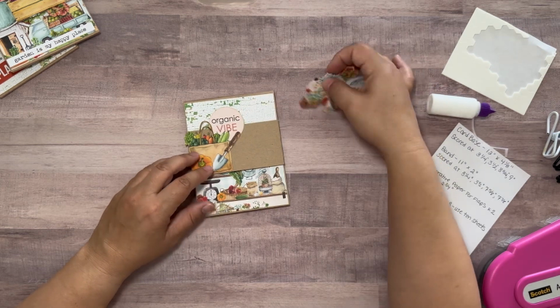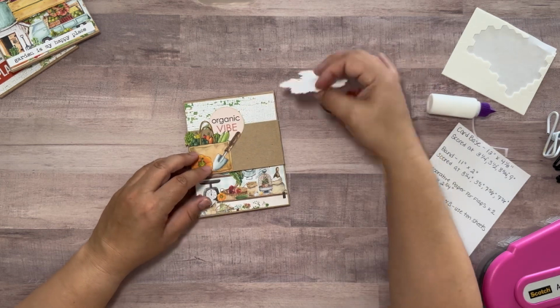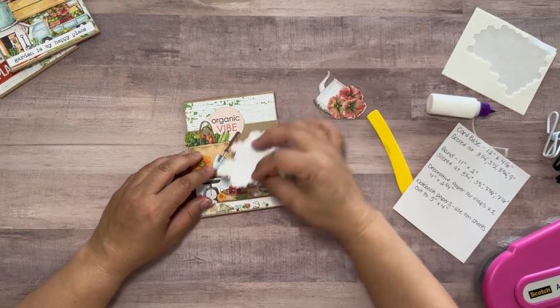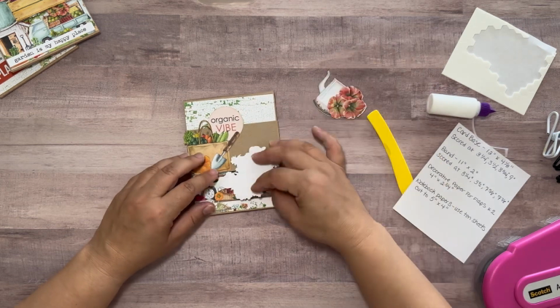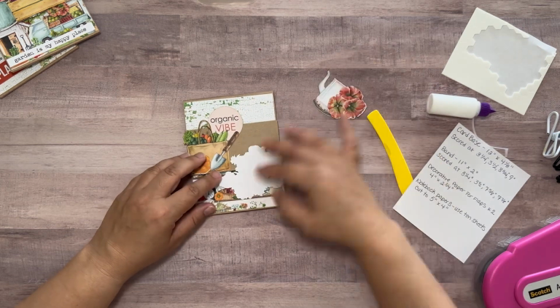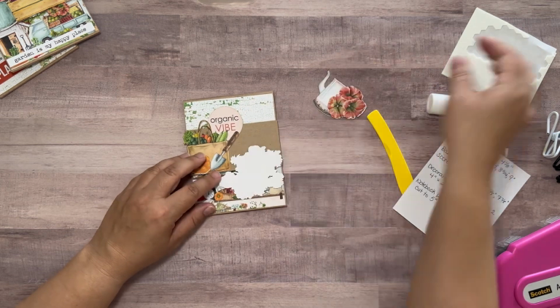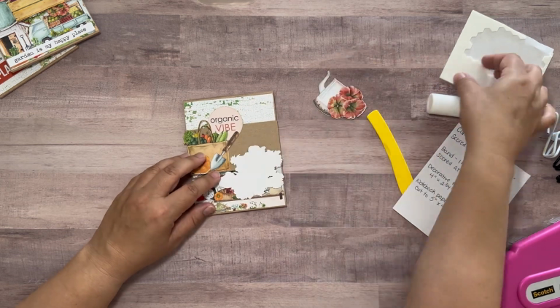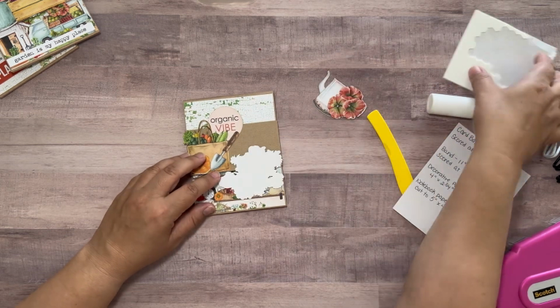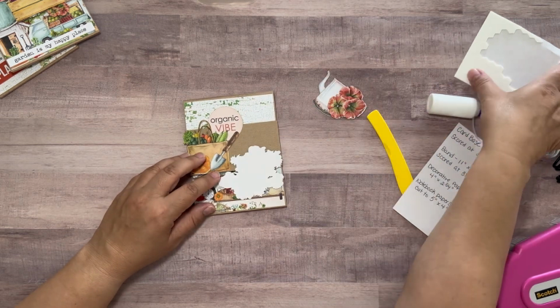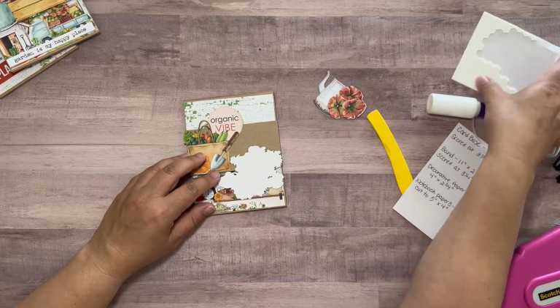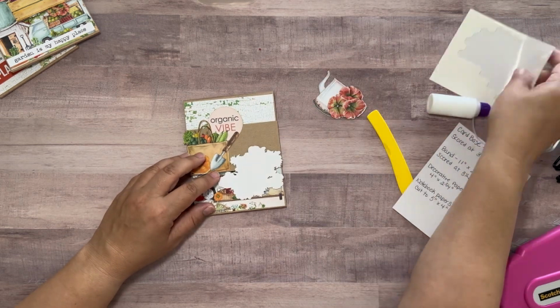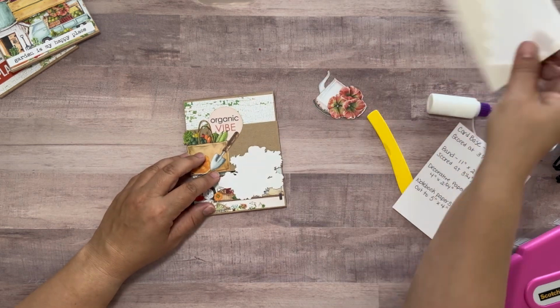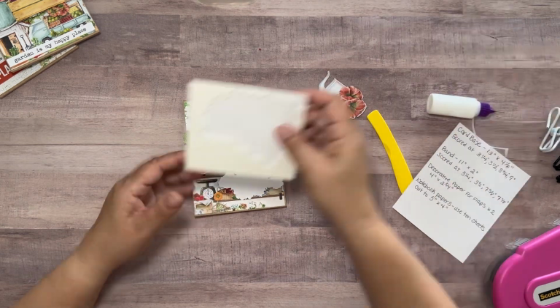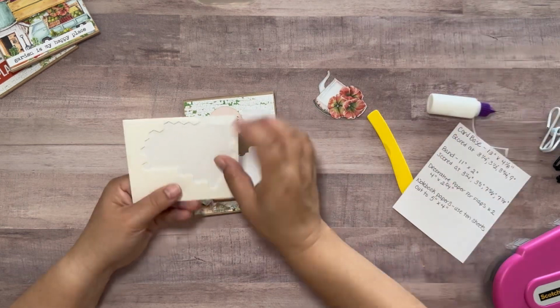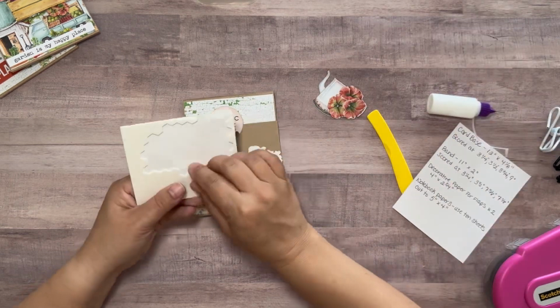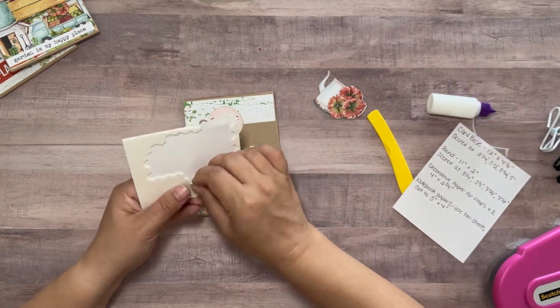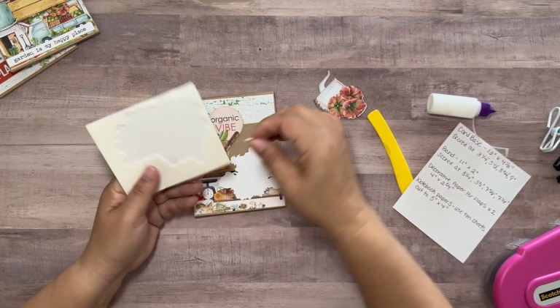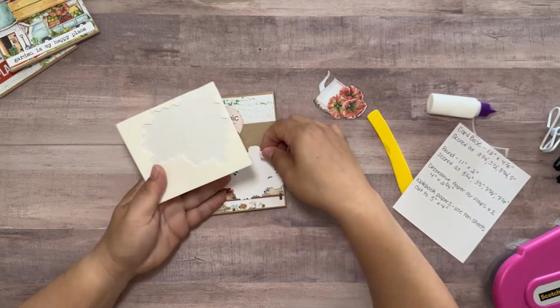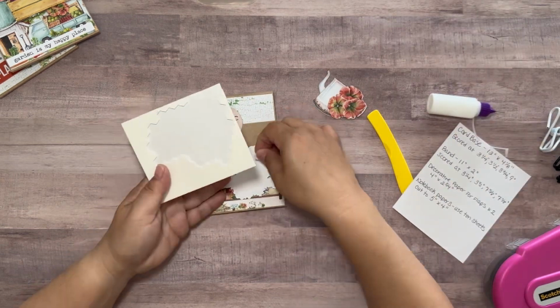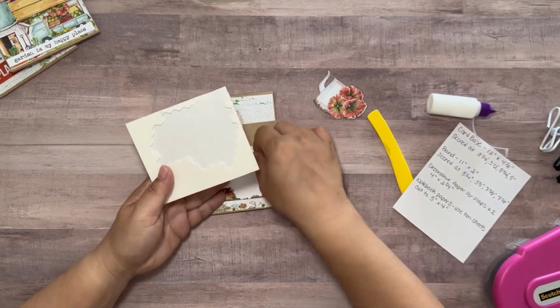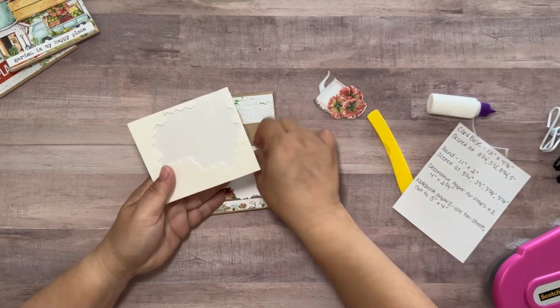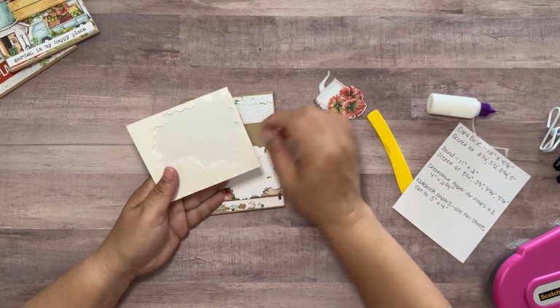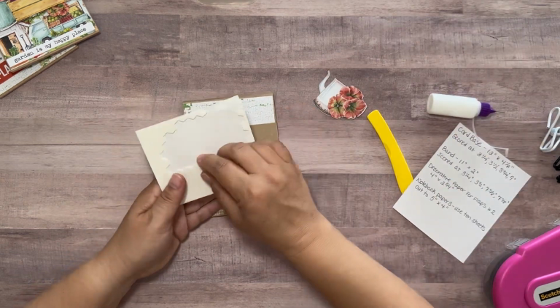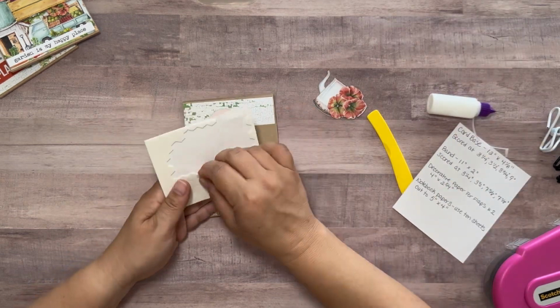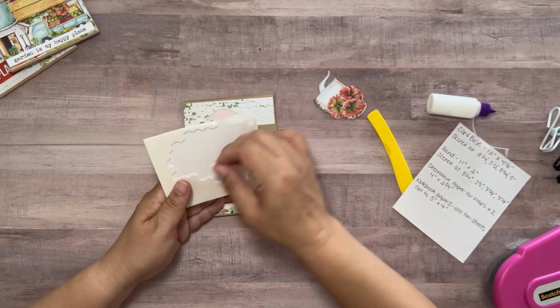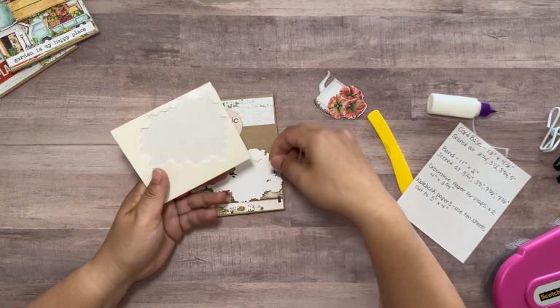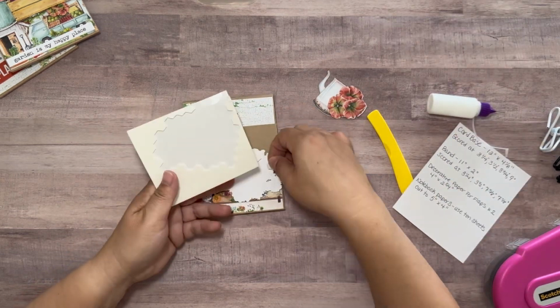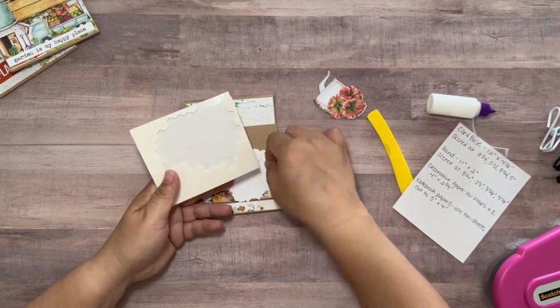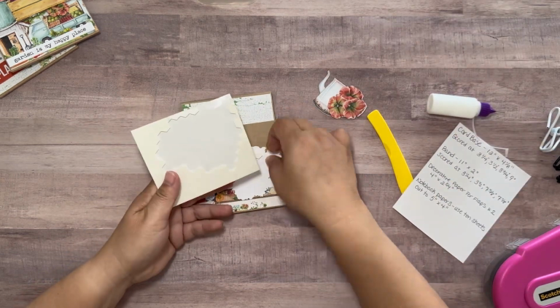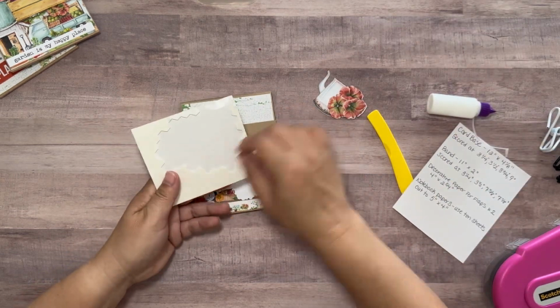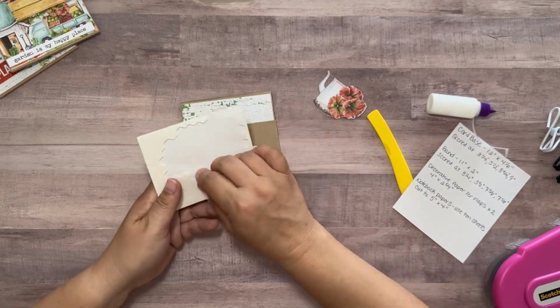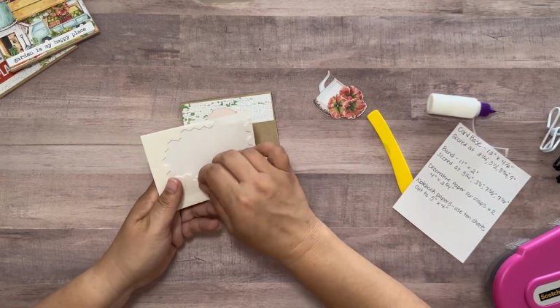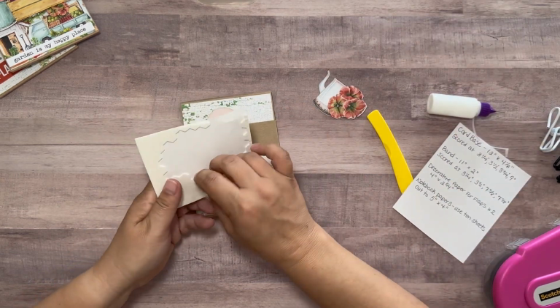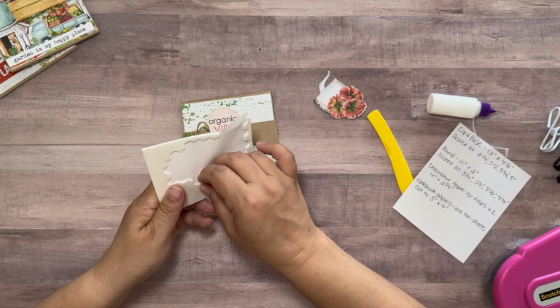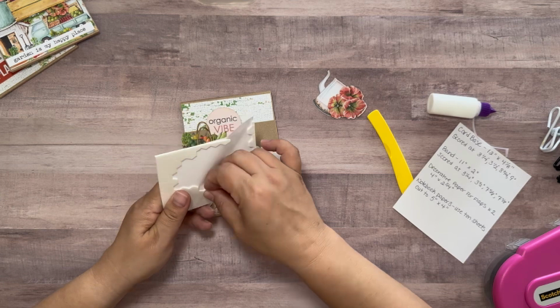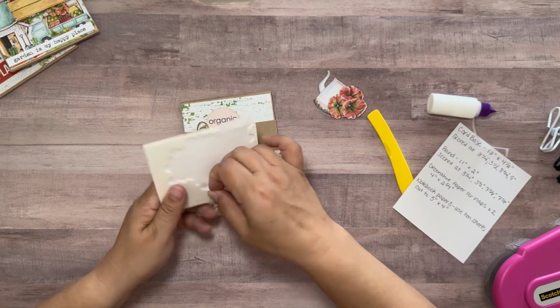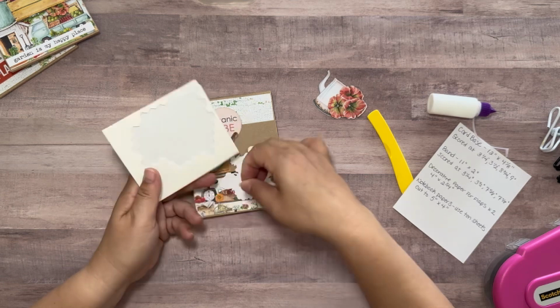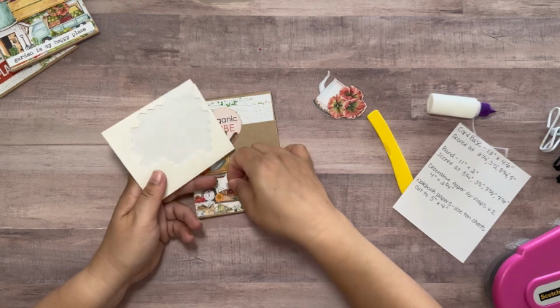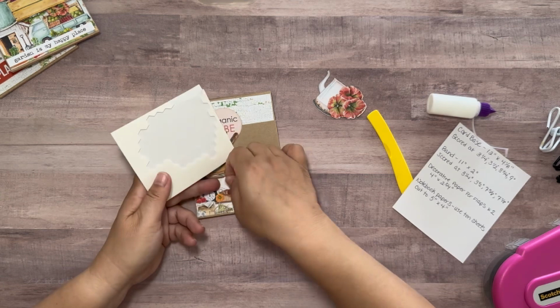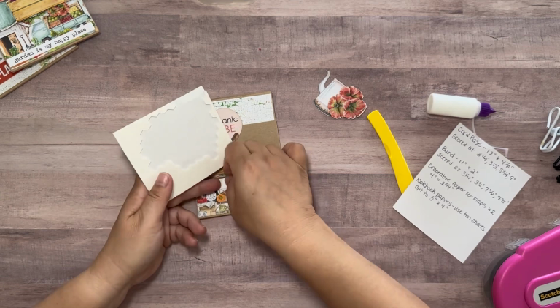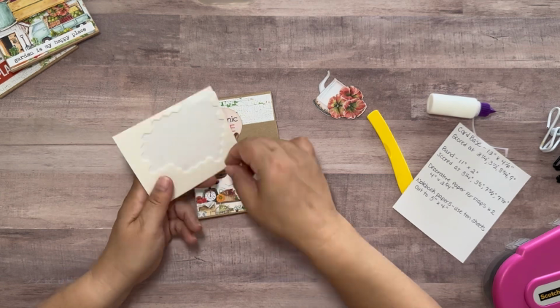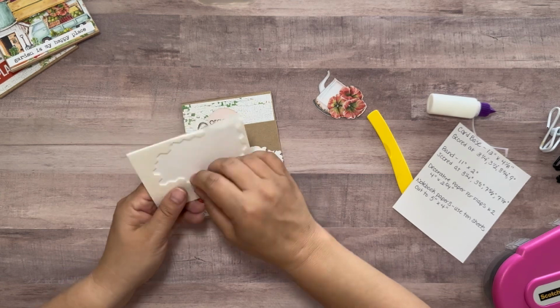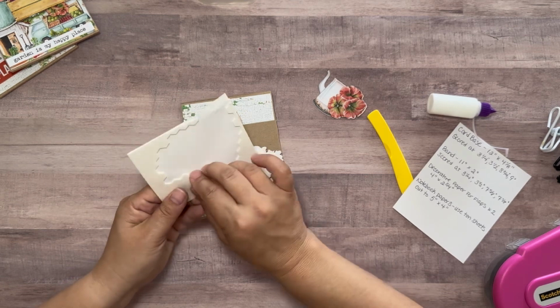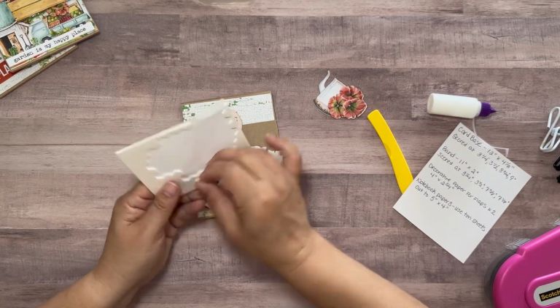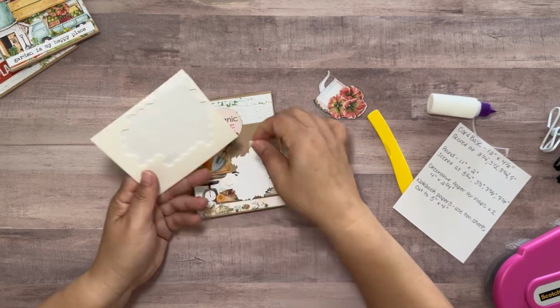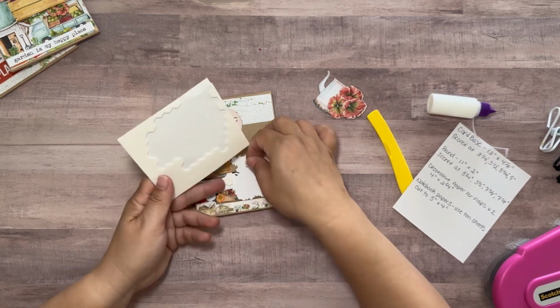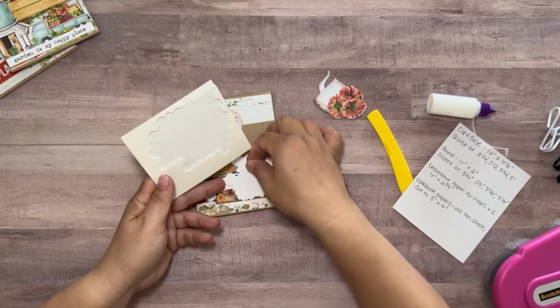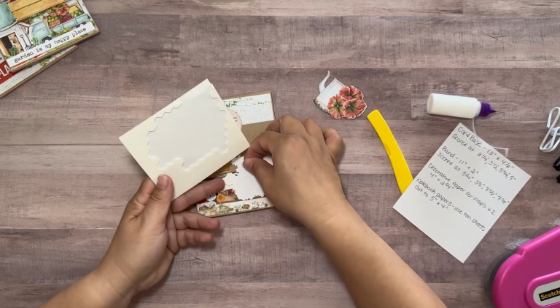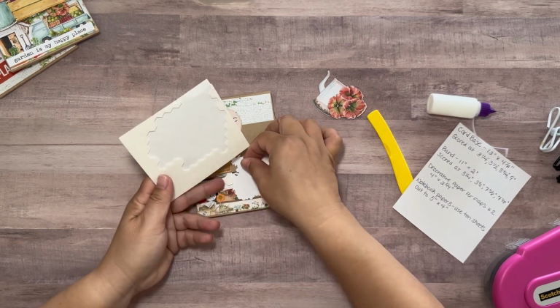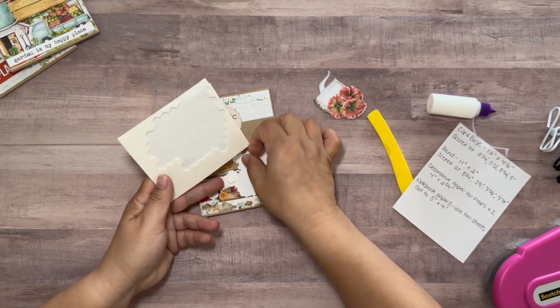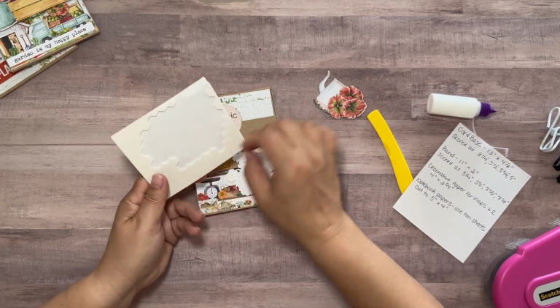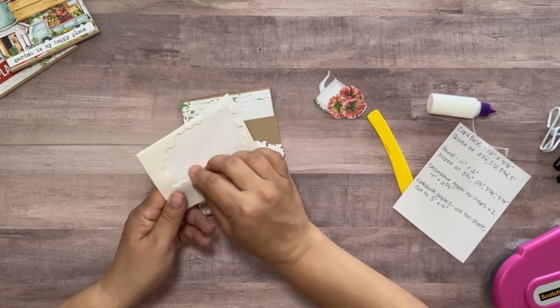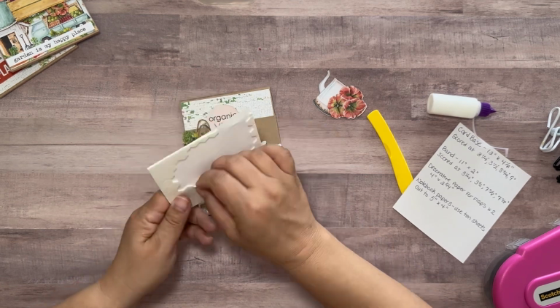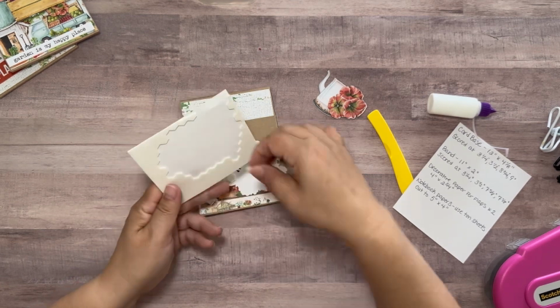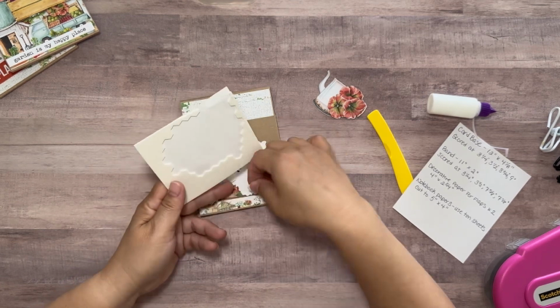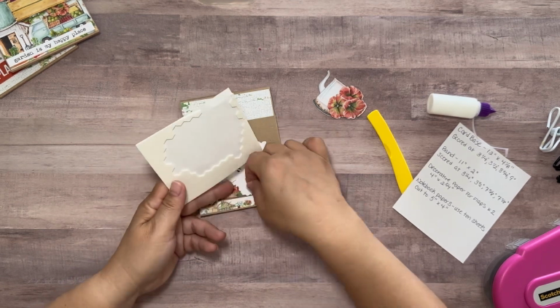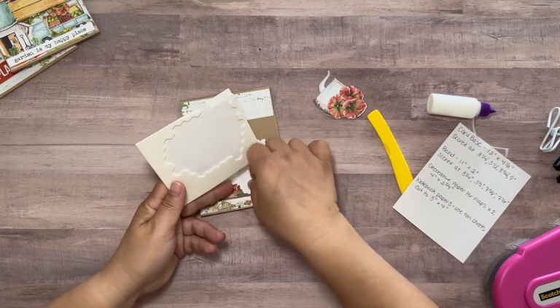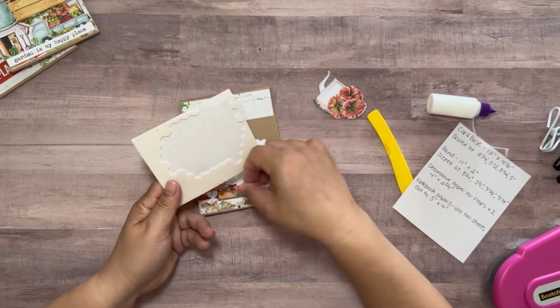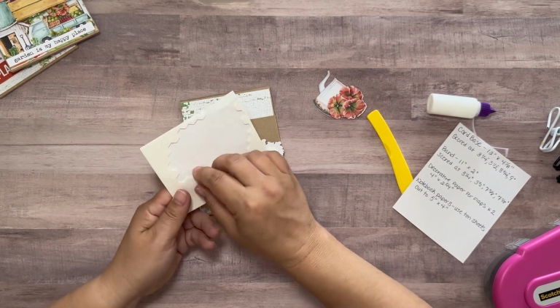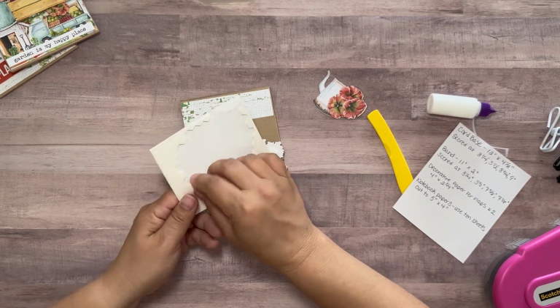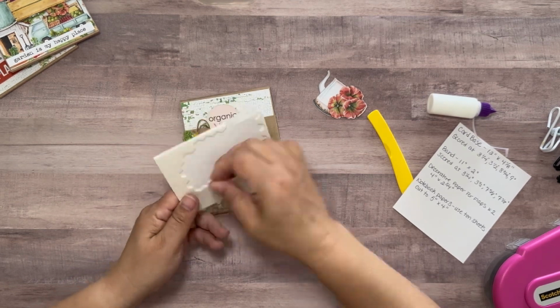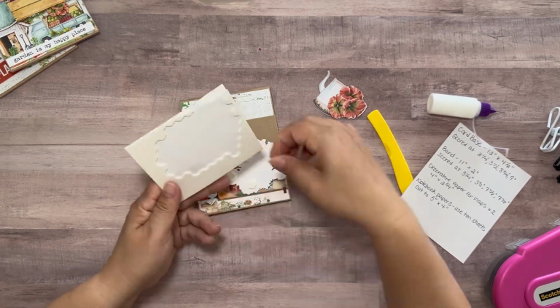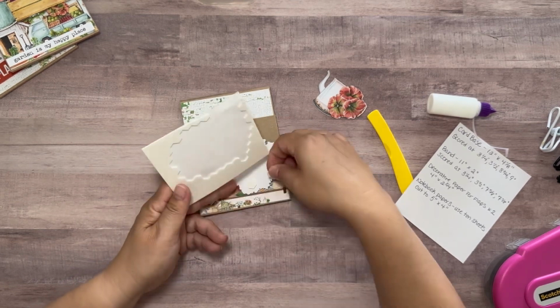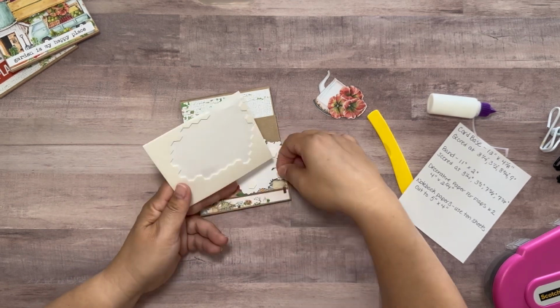For the flowers and the vase, I'm going to use some little foam squares to add a little bit of dimension to the elements on the band.